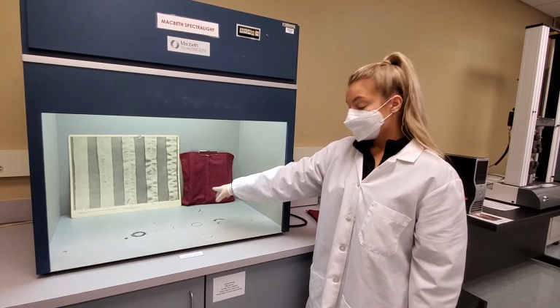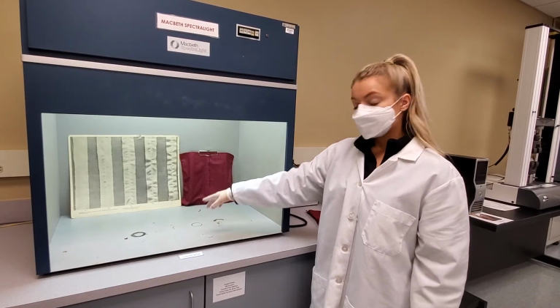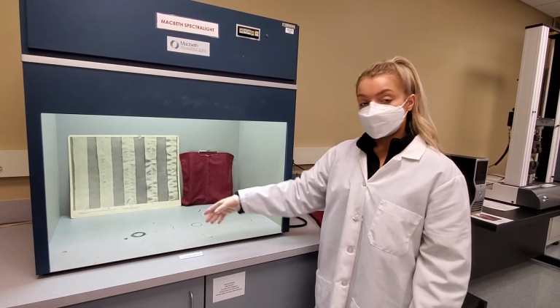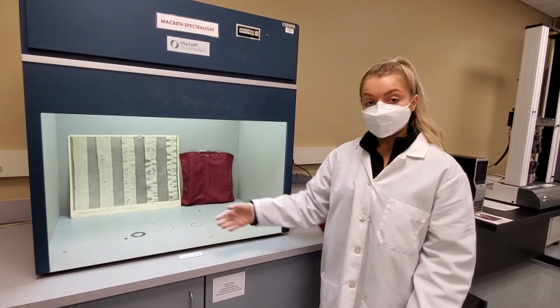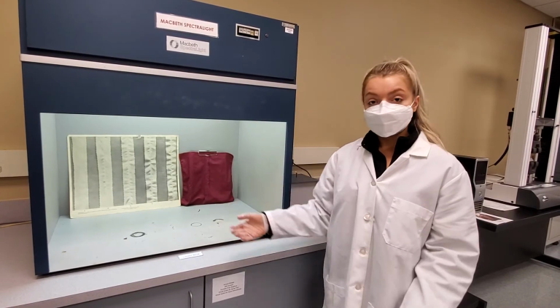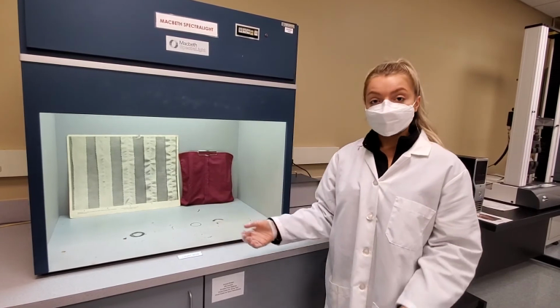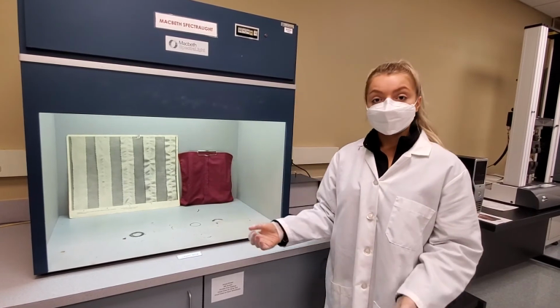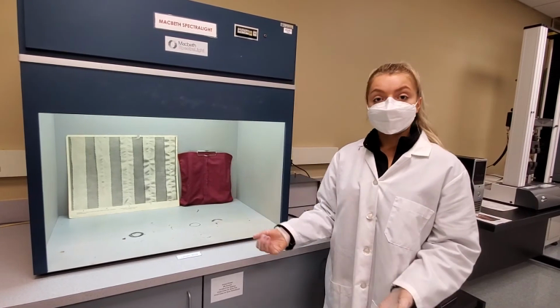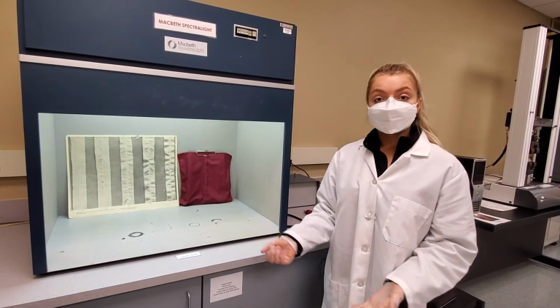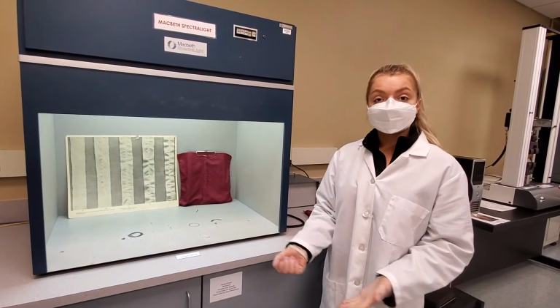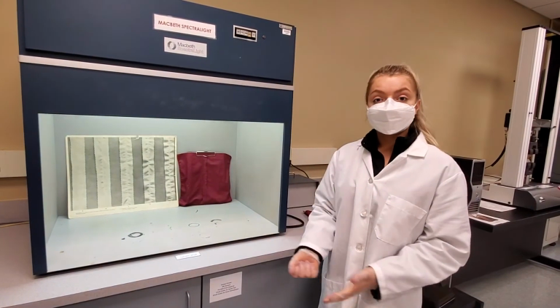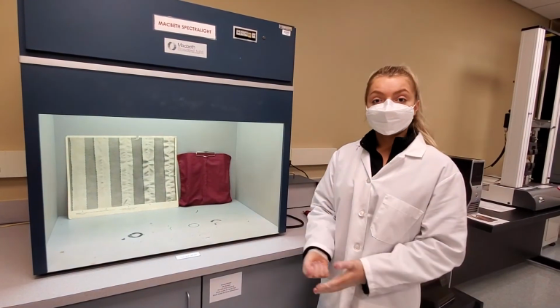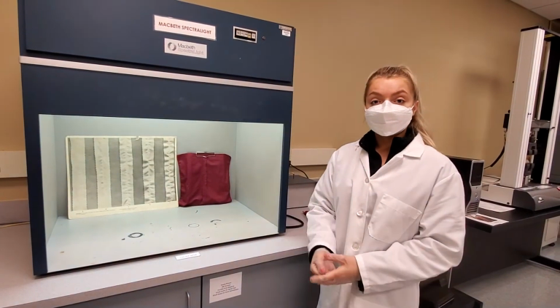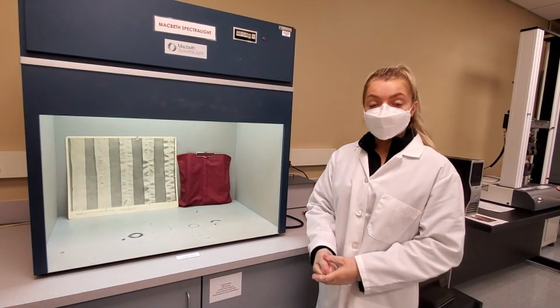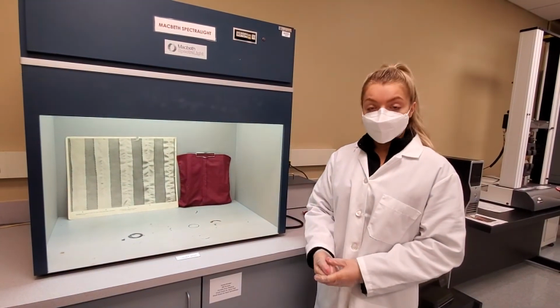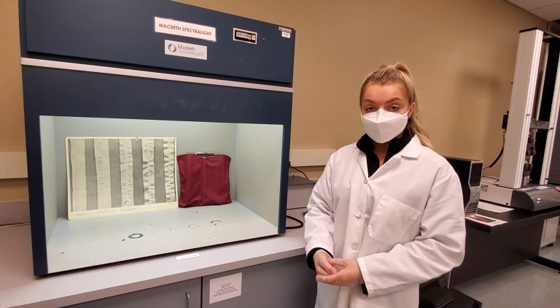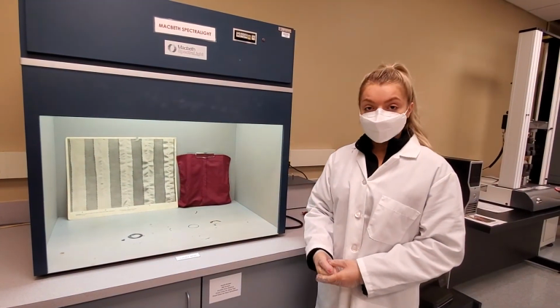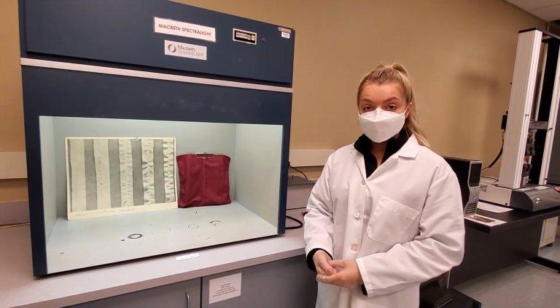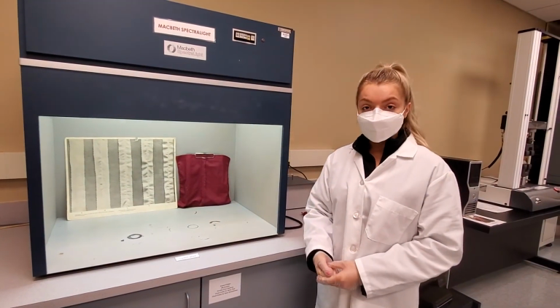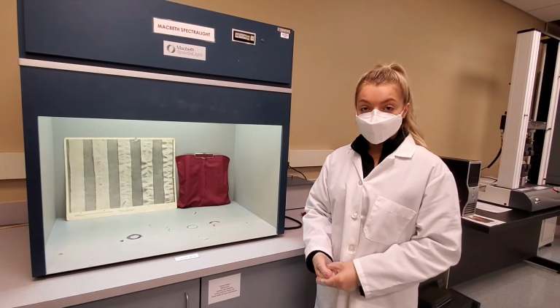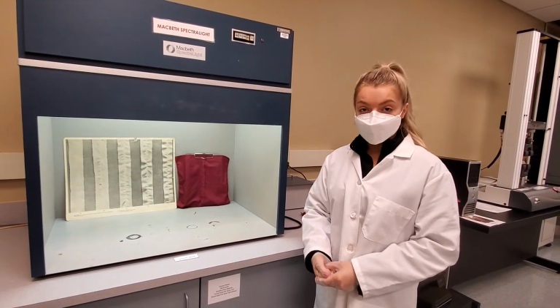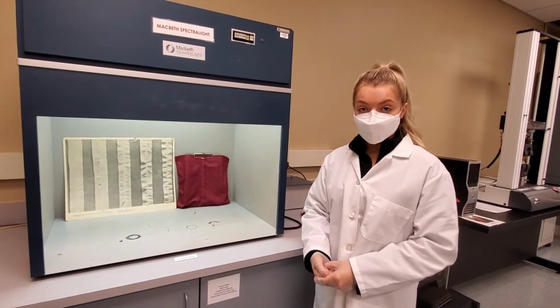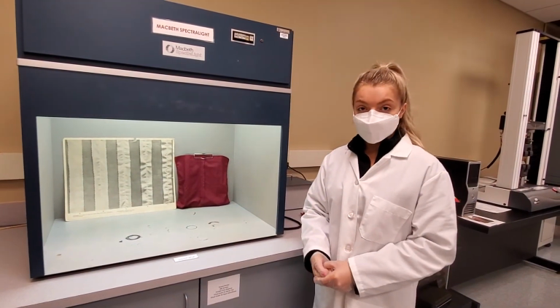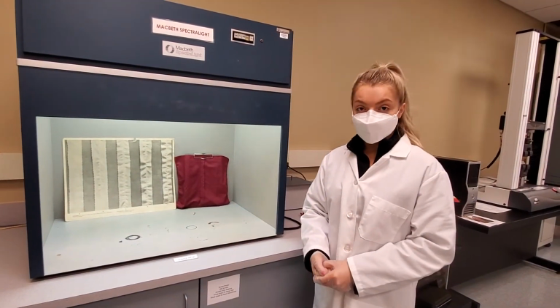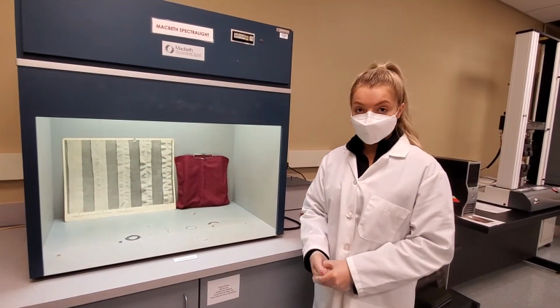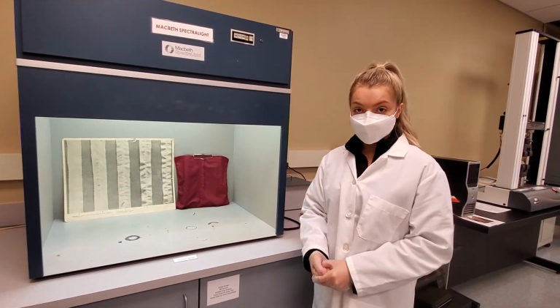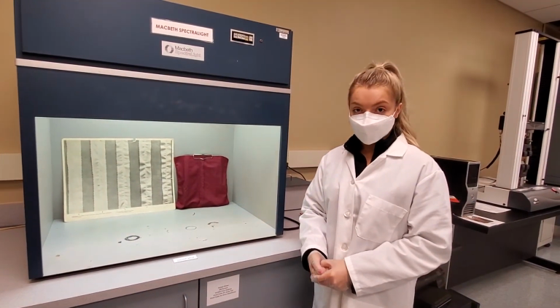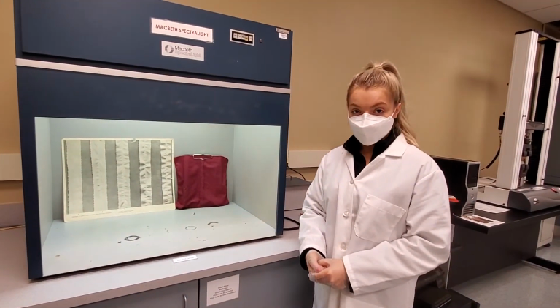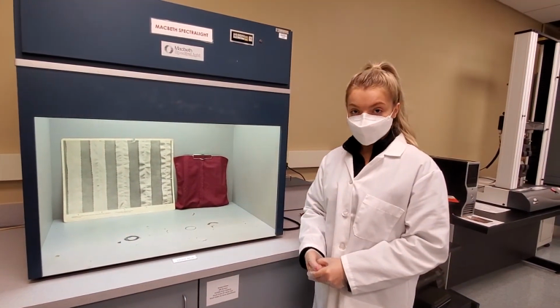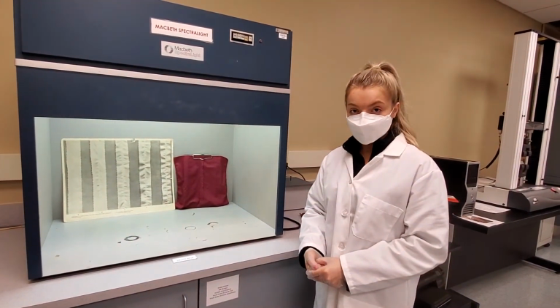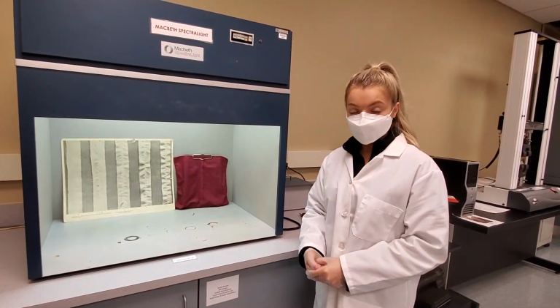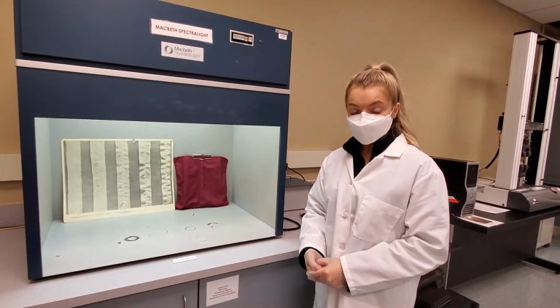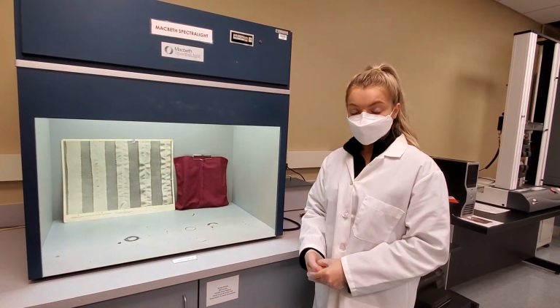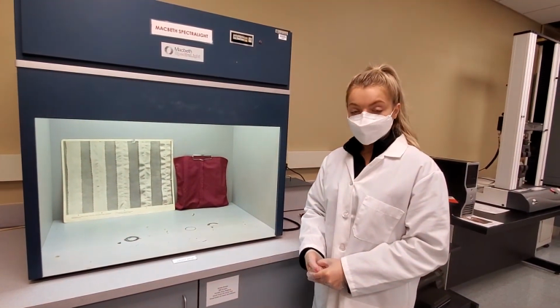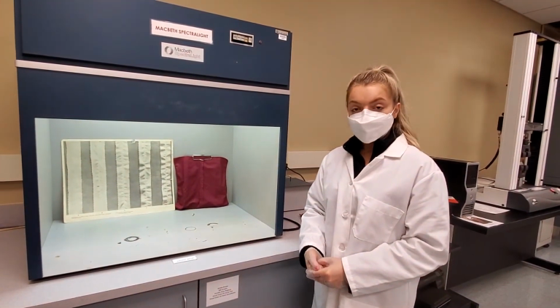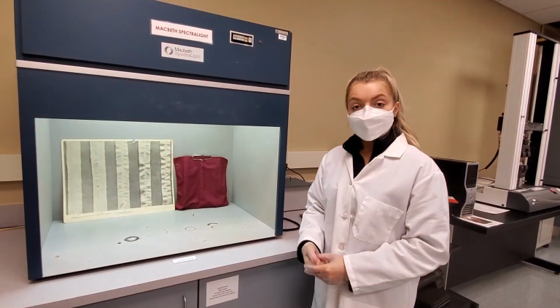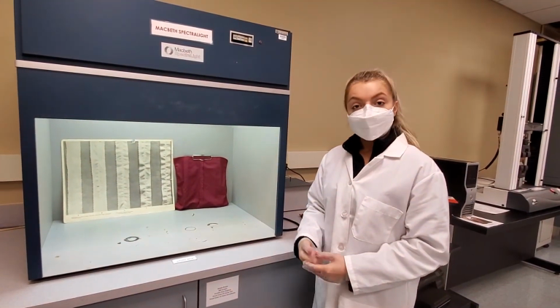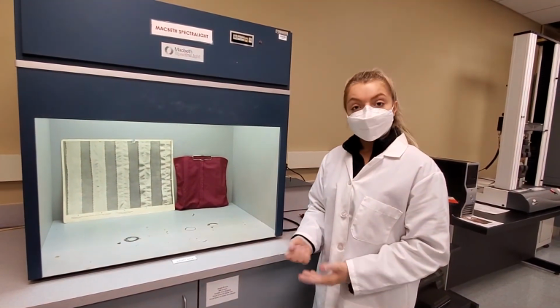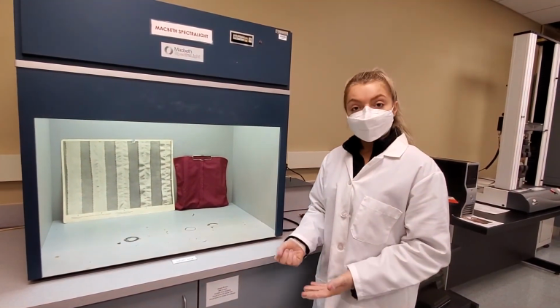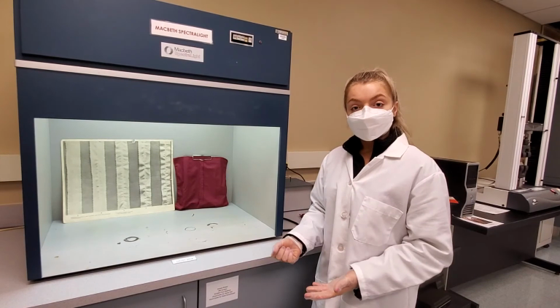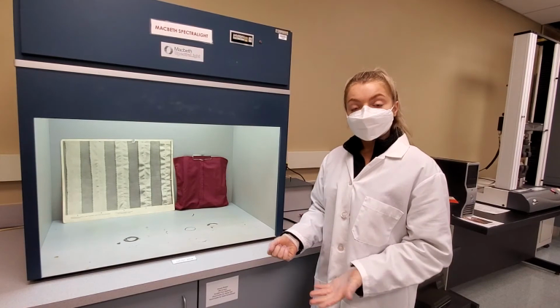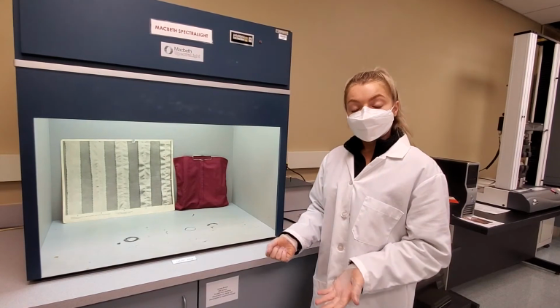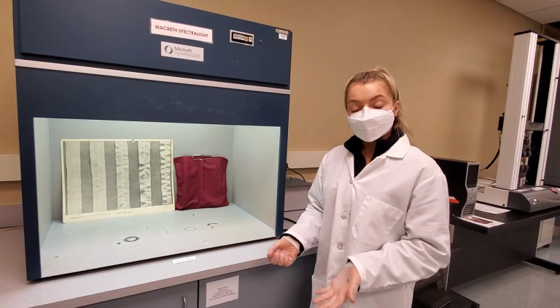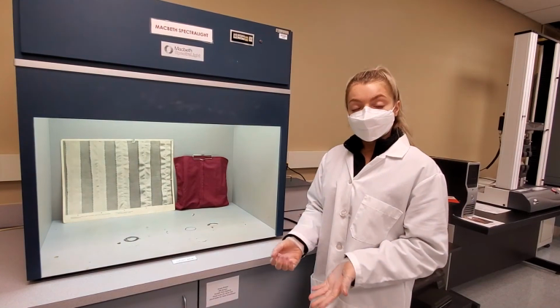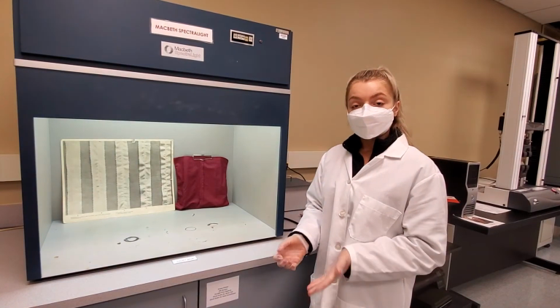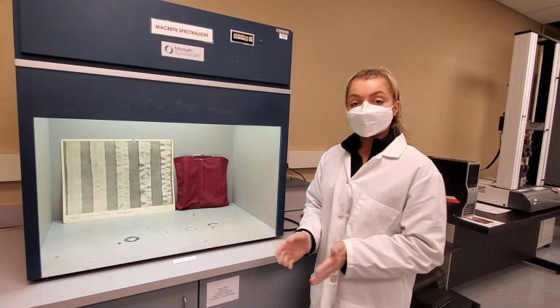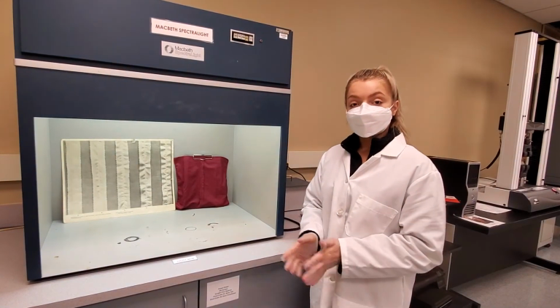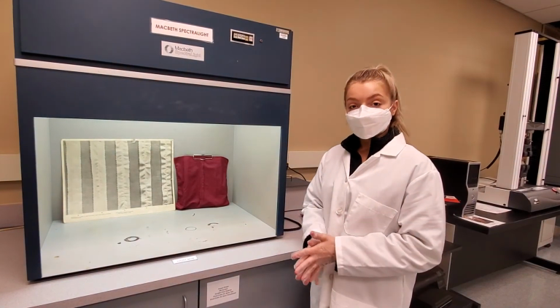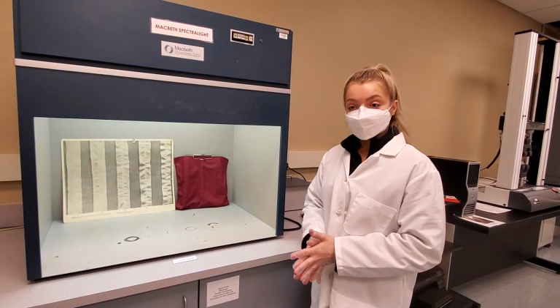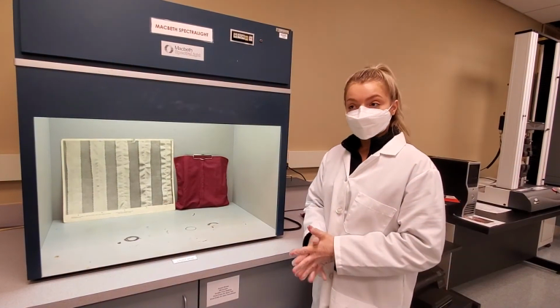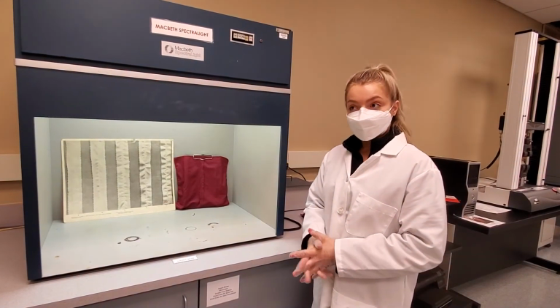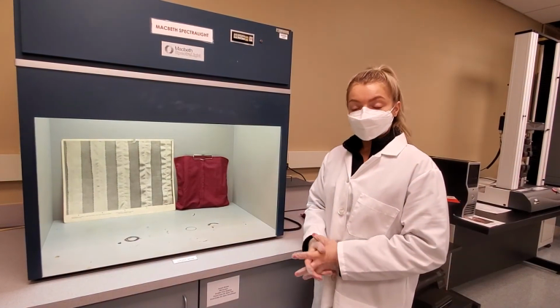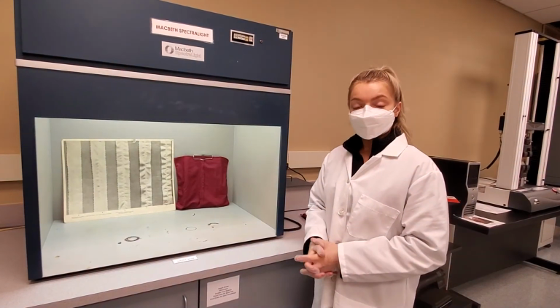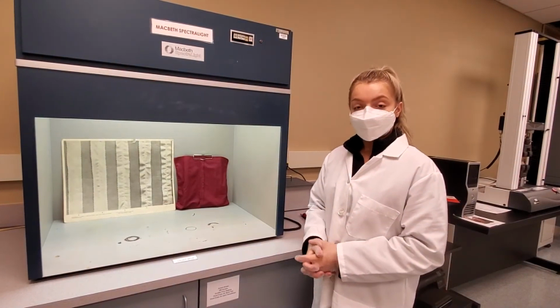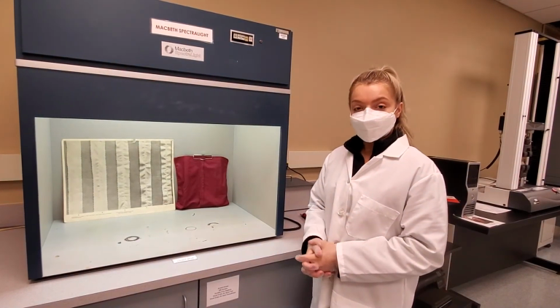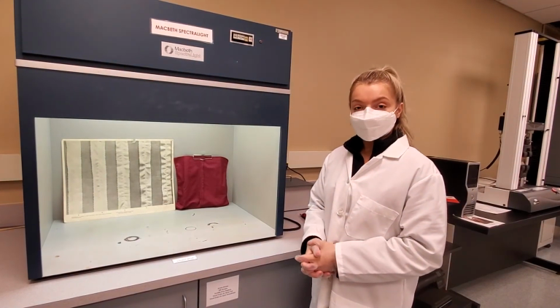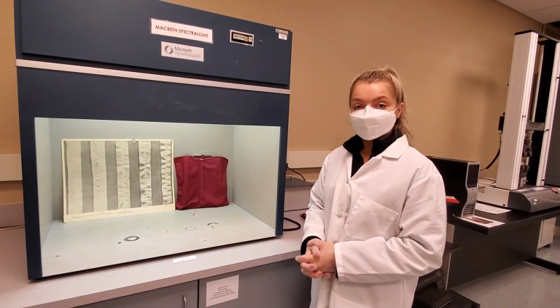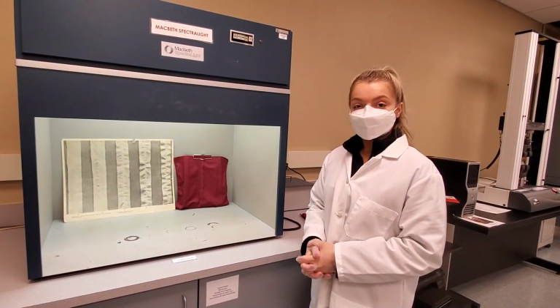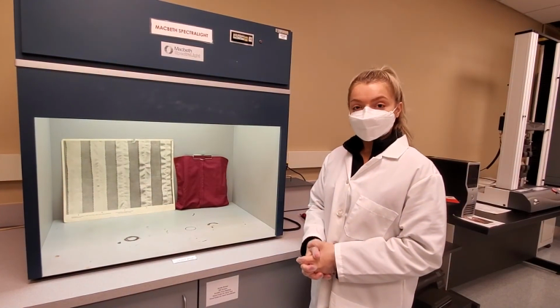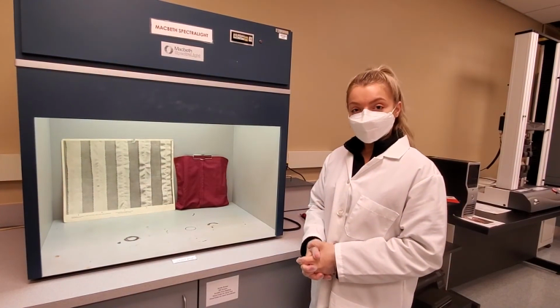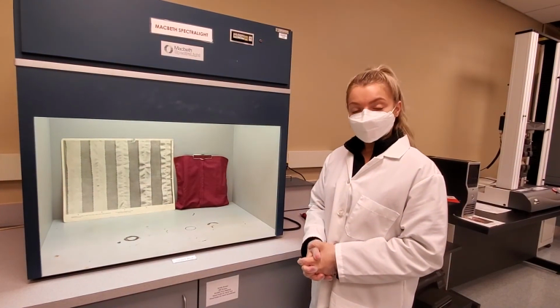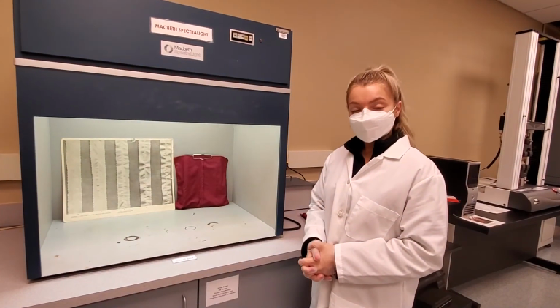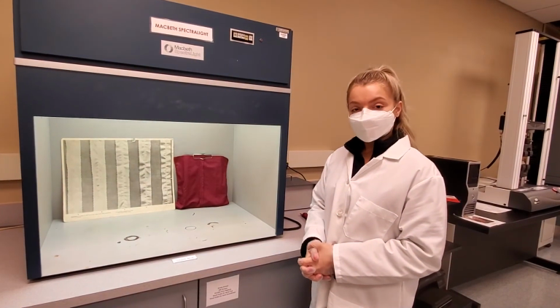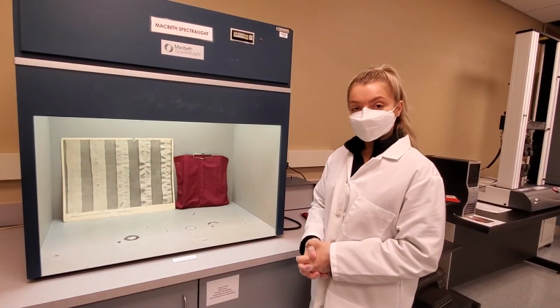Then you're going to take the average of those ratings and report your results.